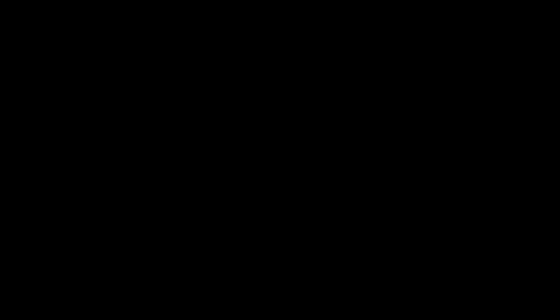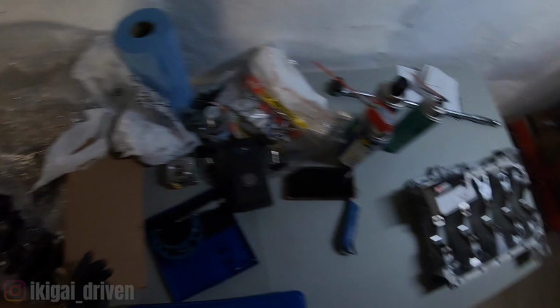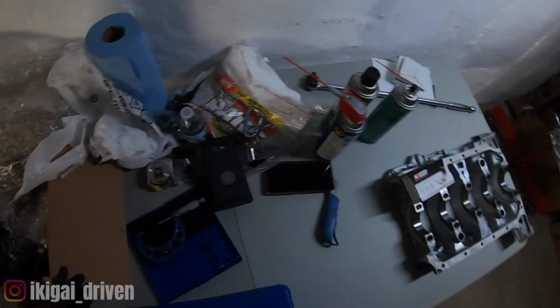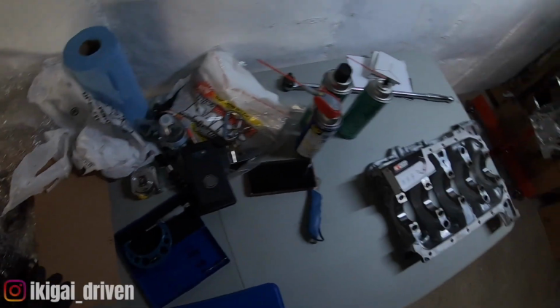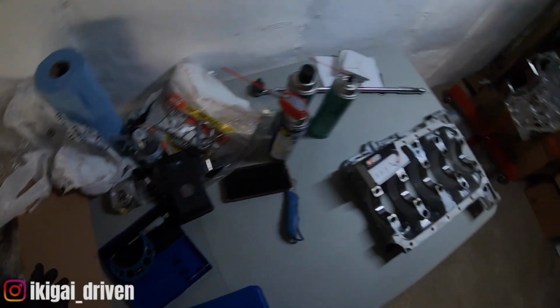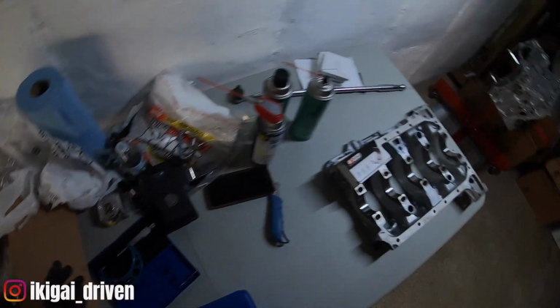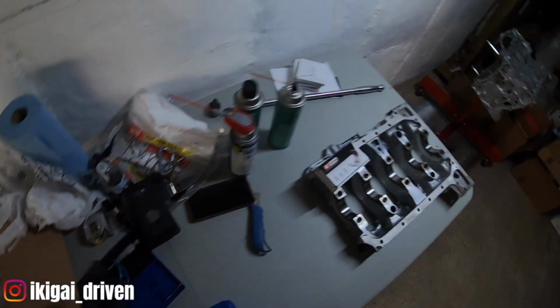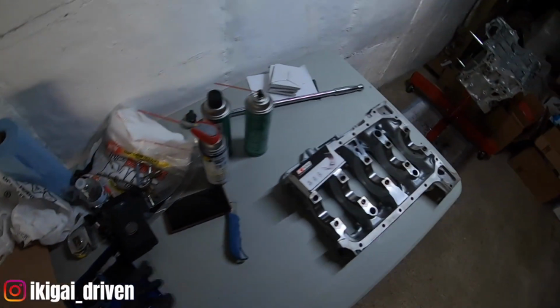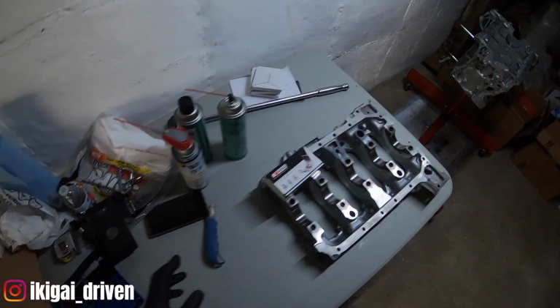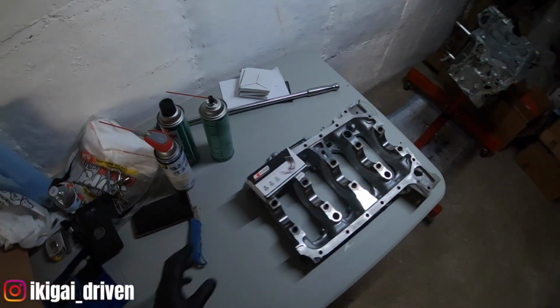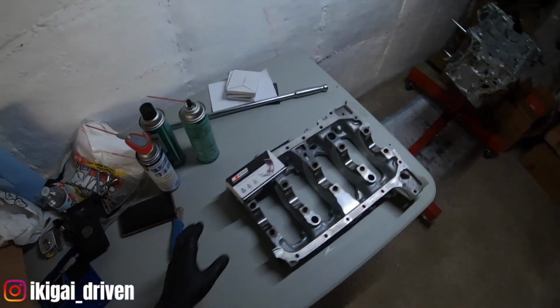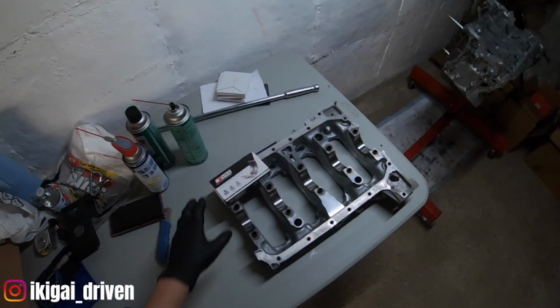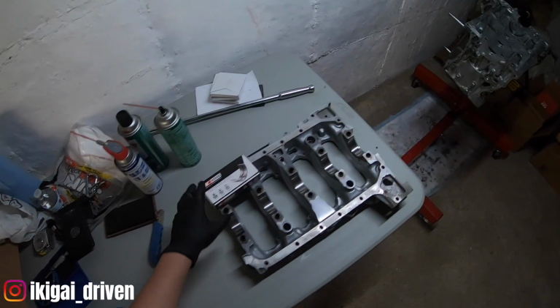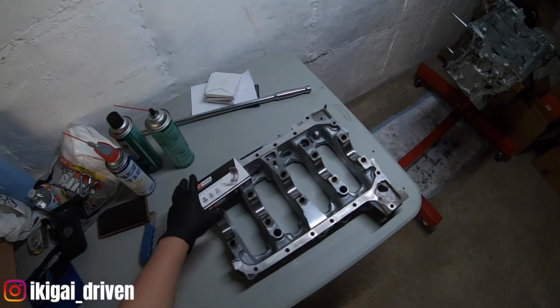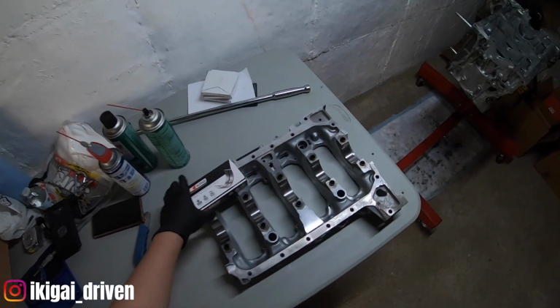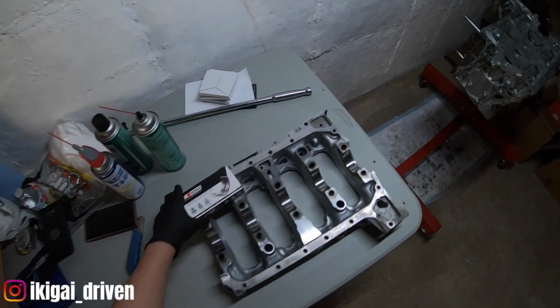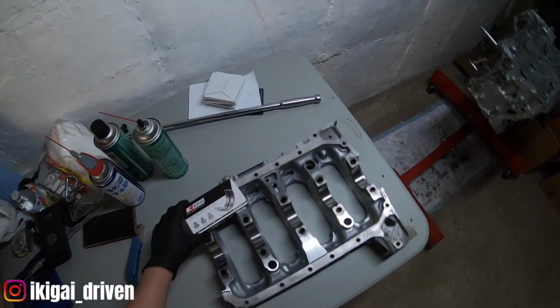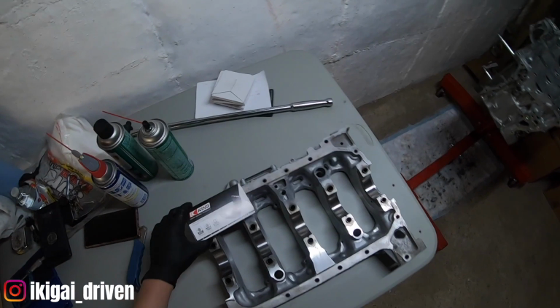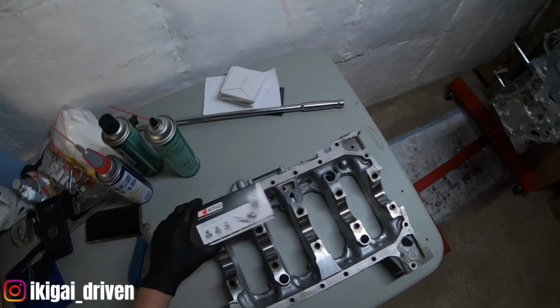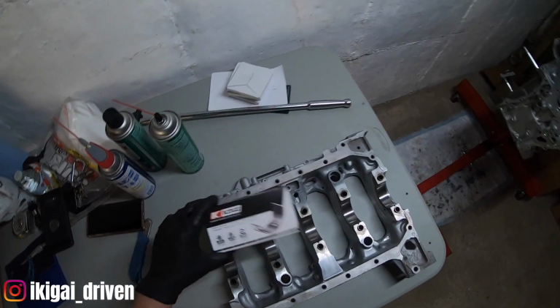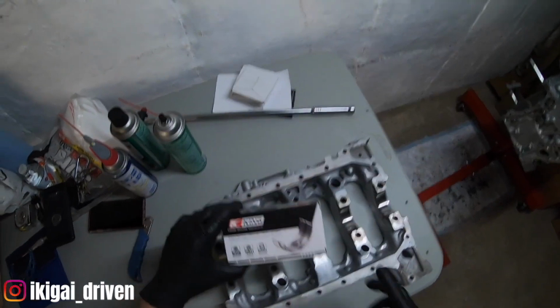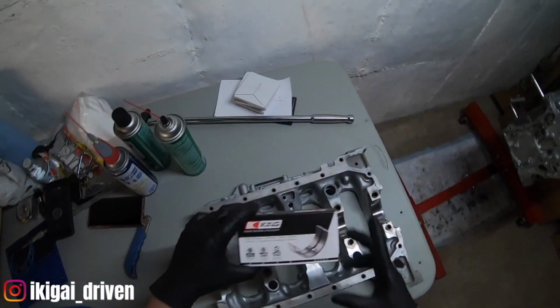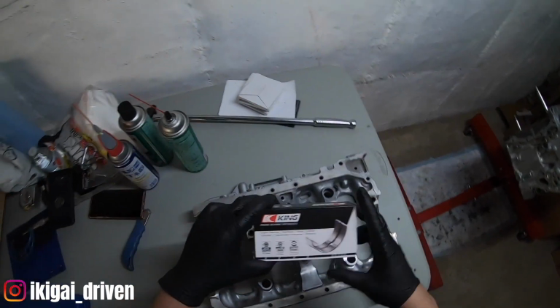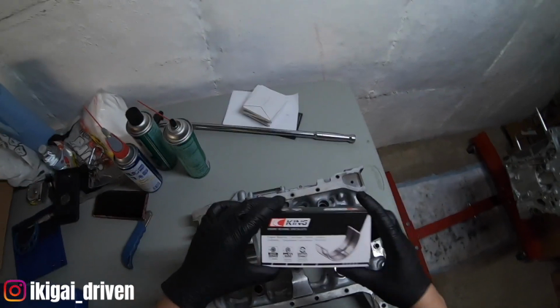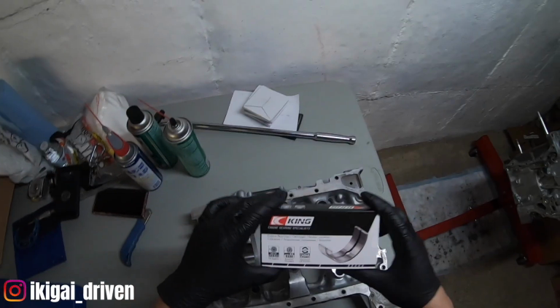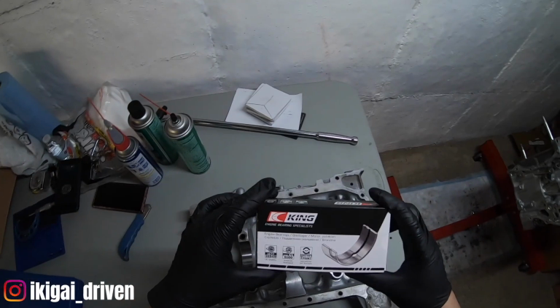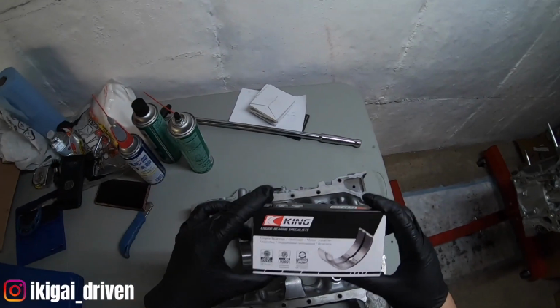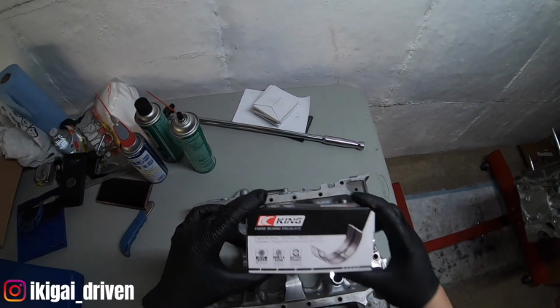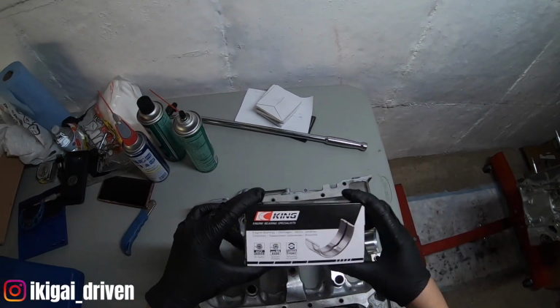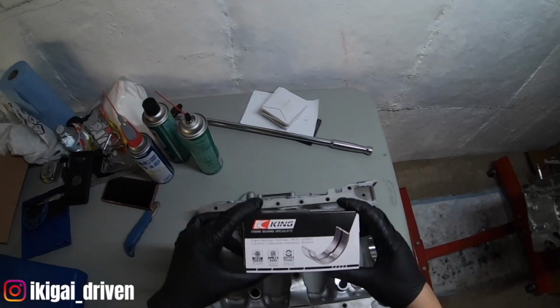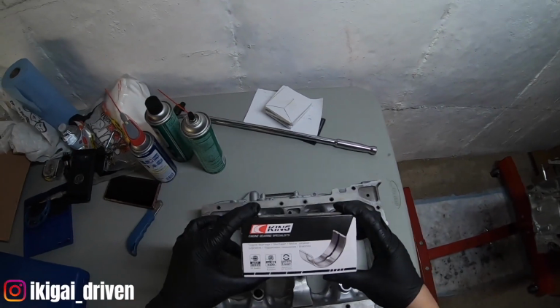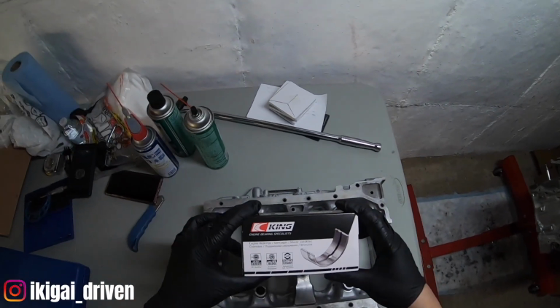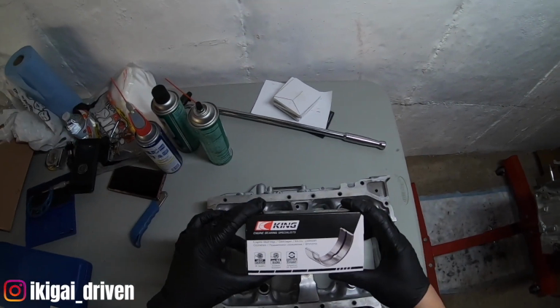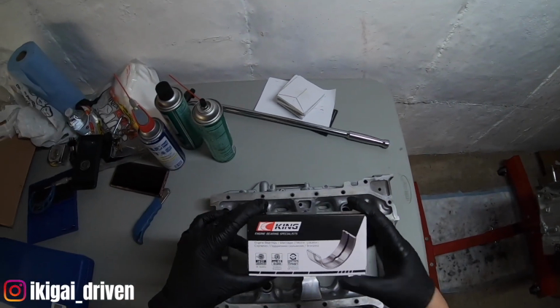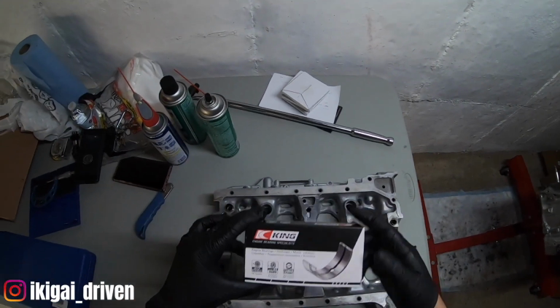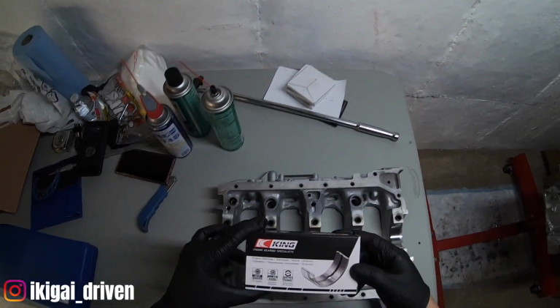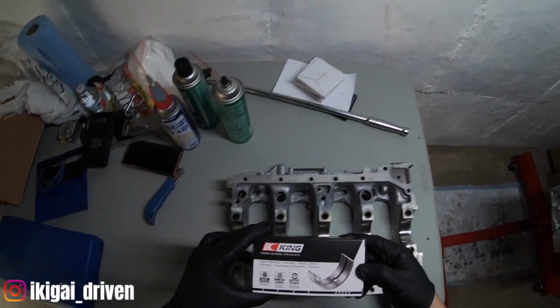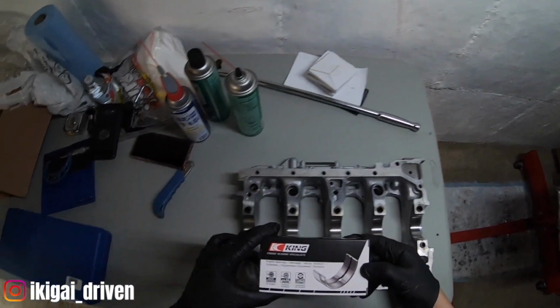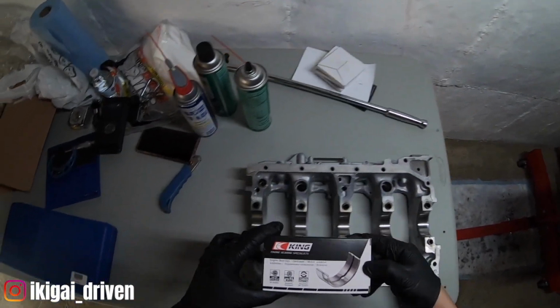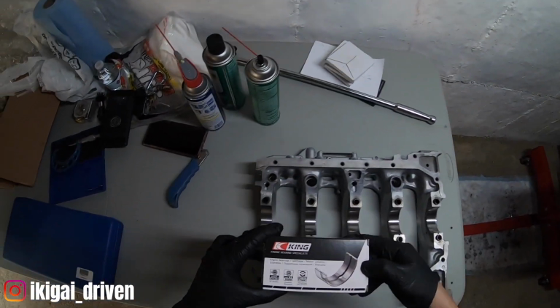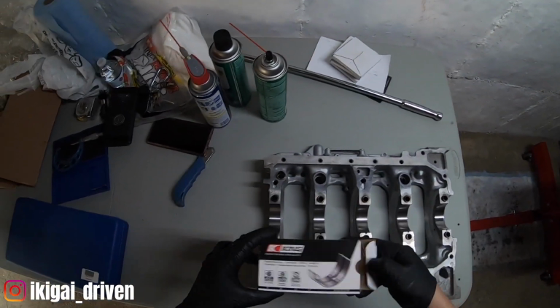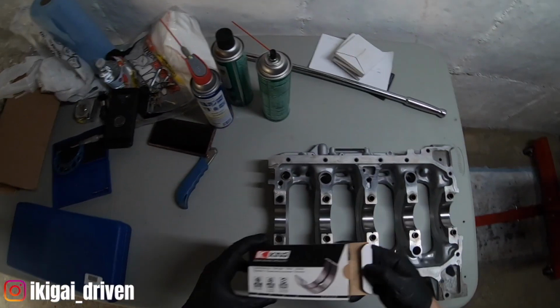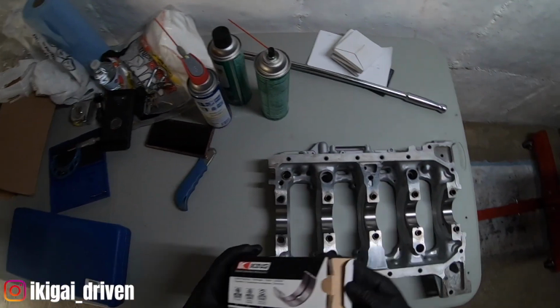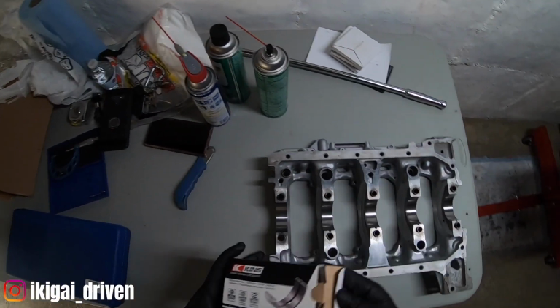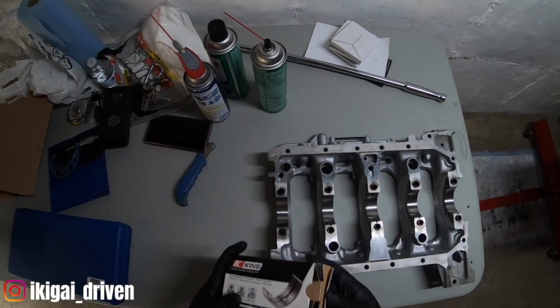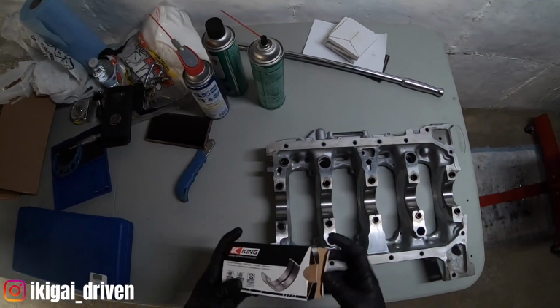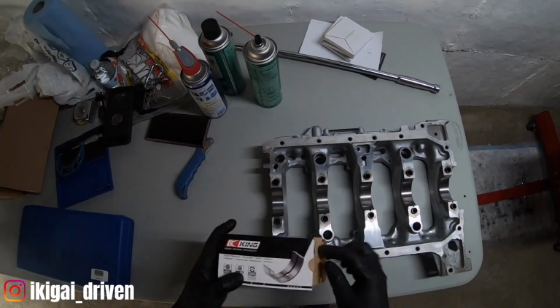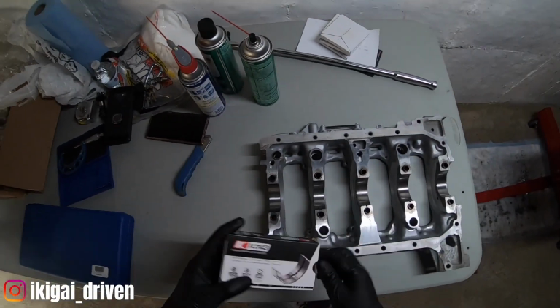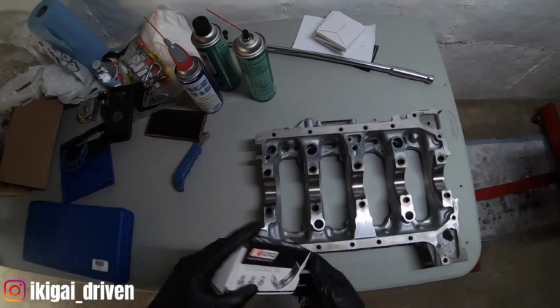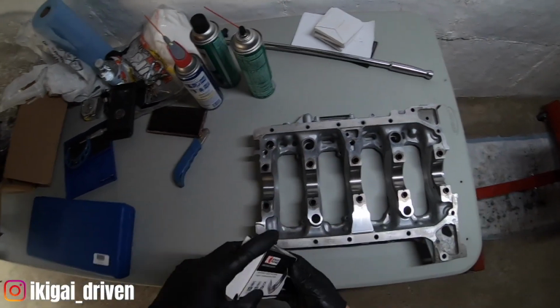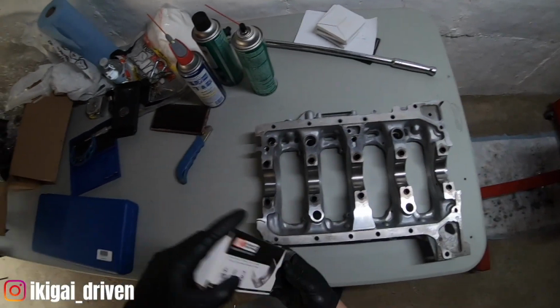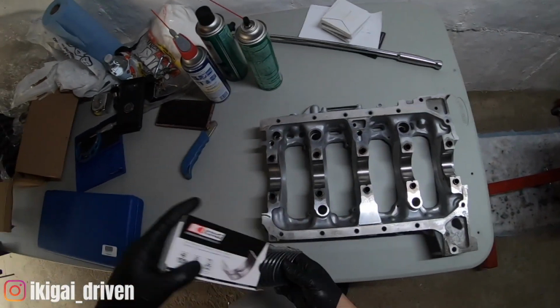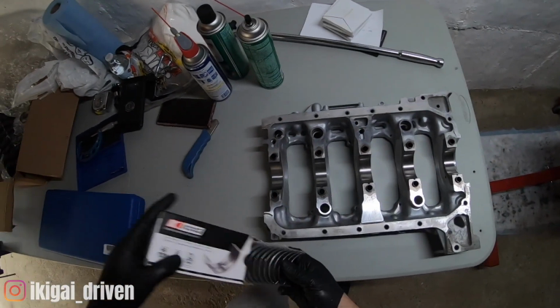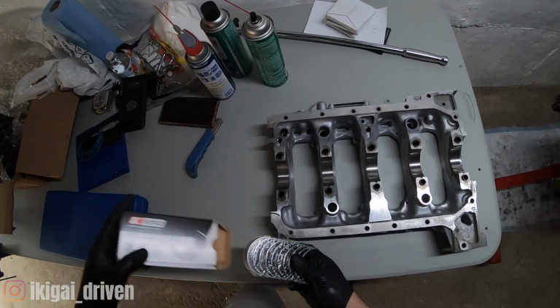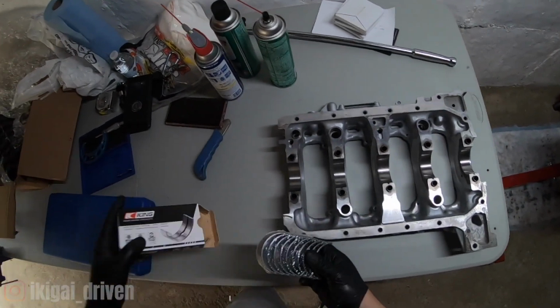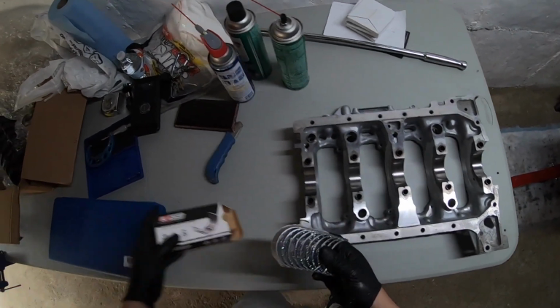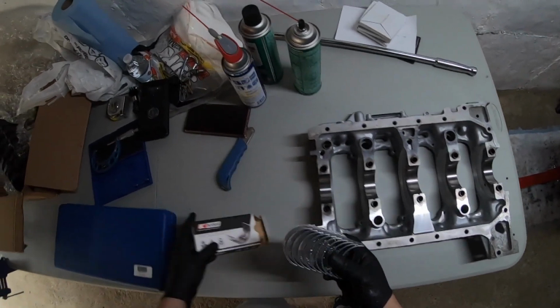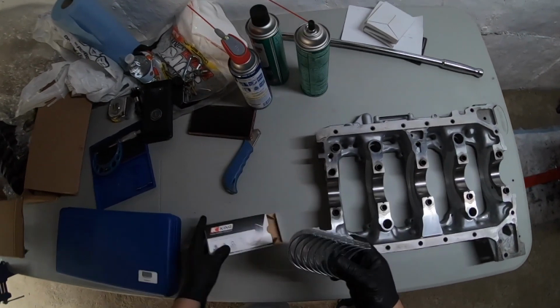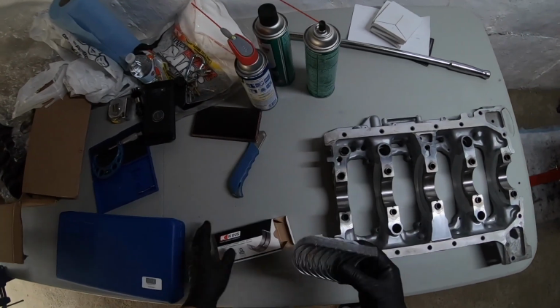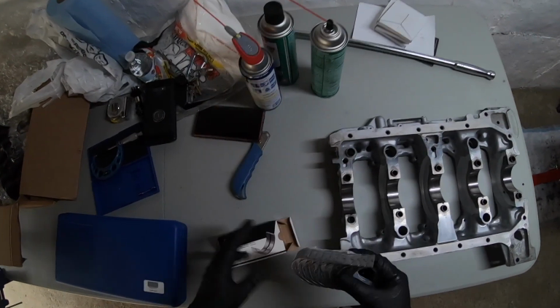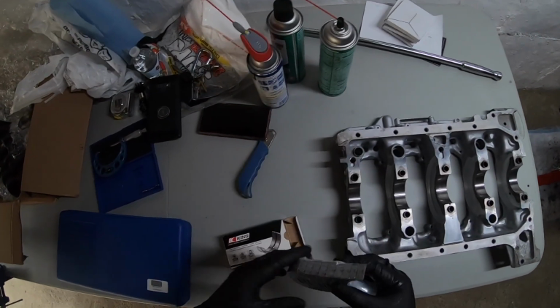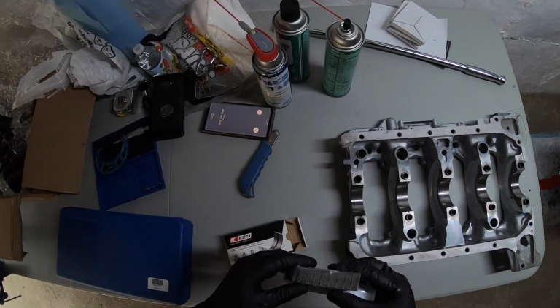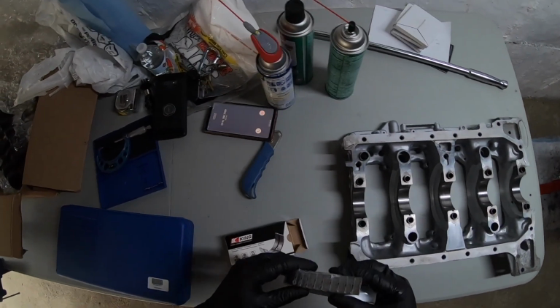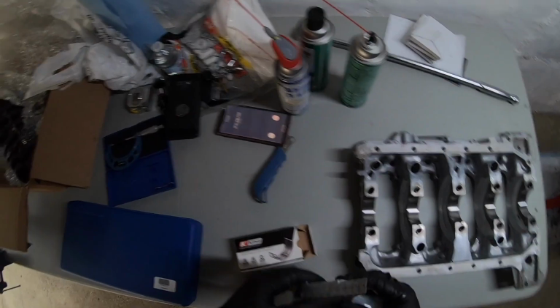Alright guys, so today we're going to be installing the King bearings. These are the King main bearings.